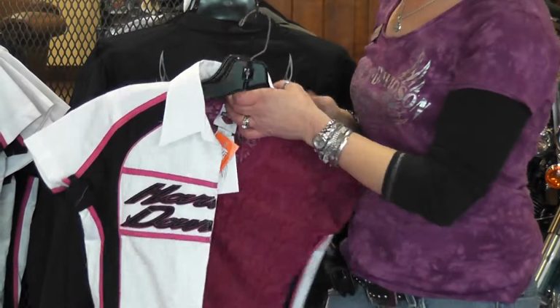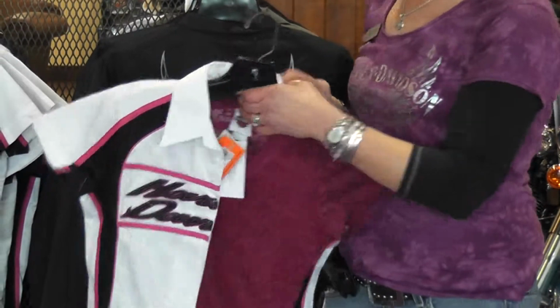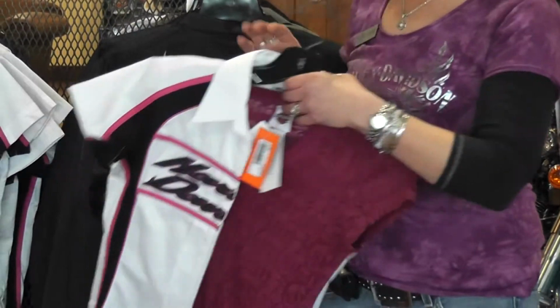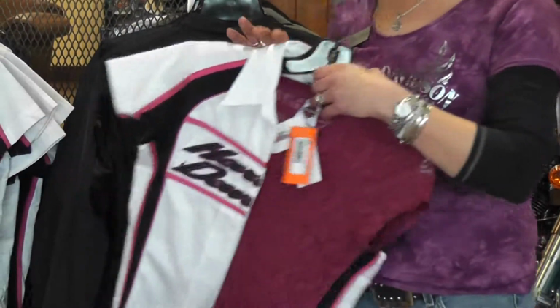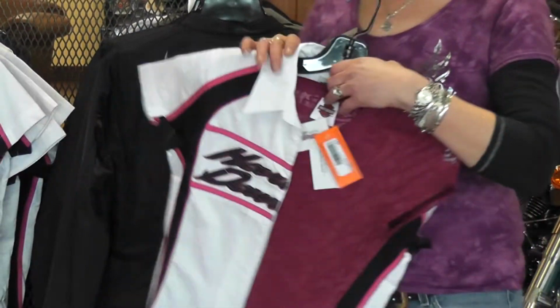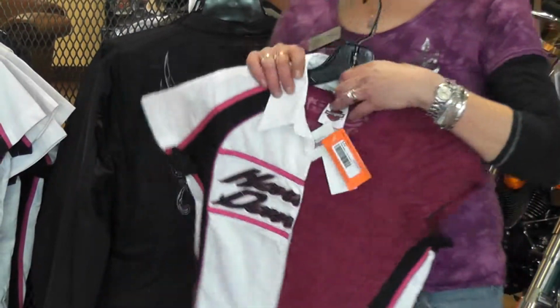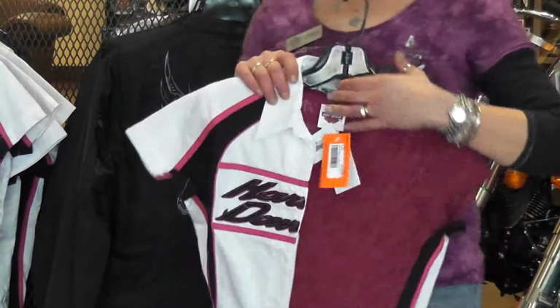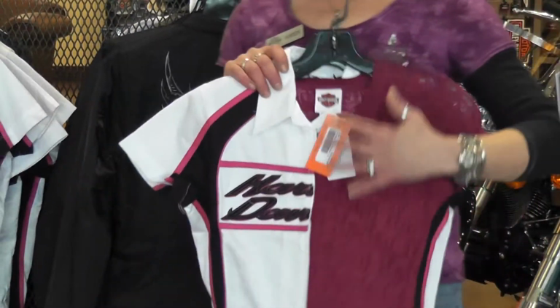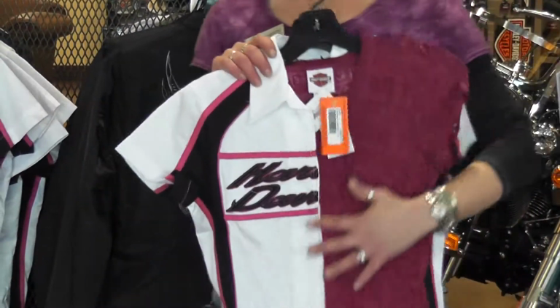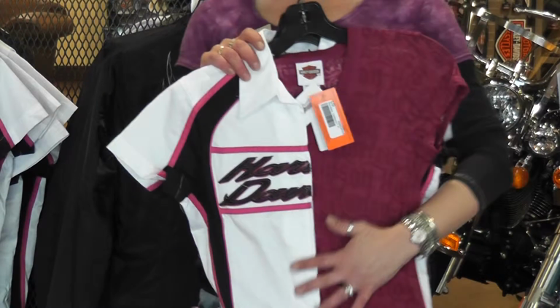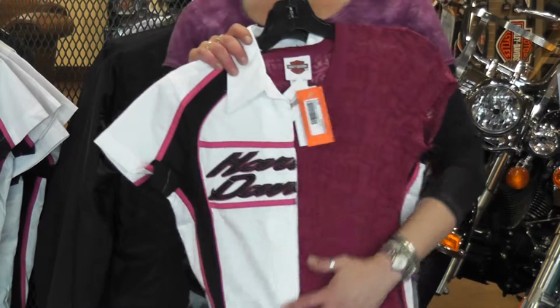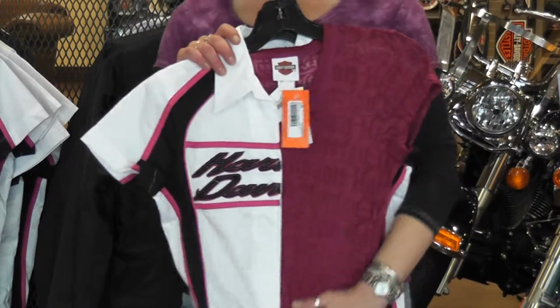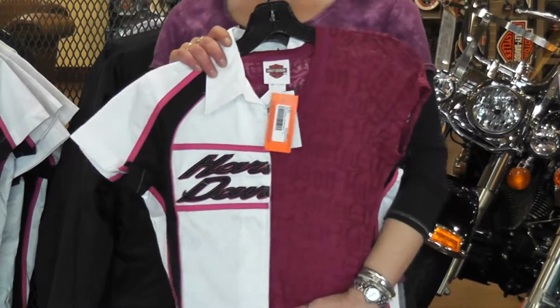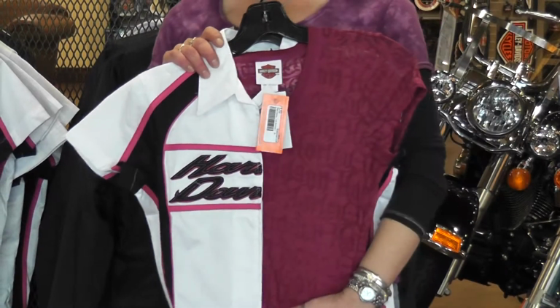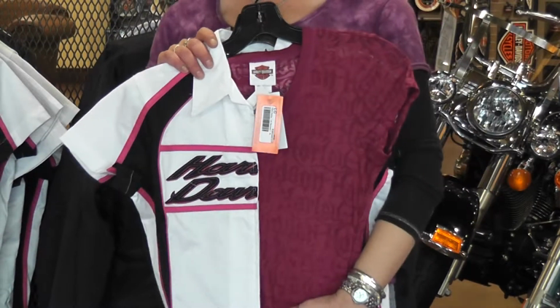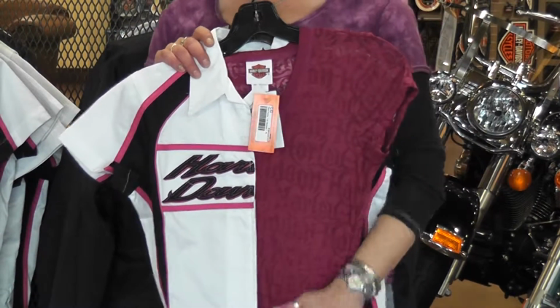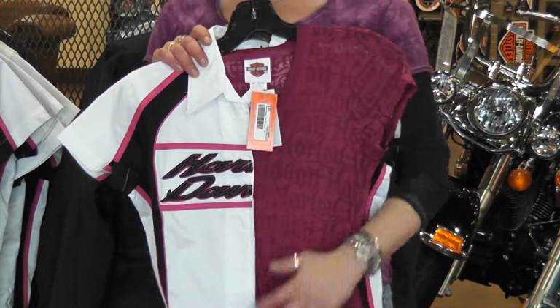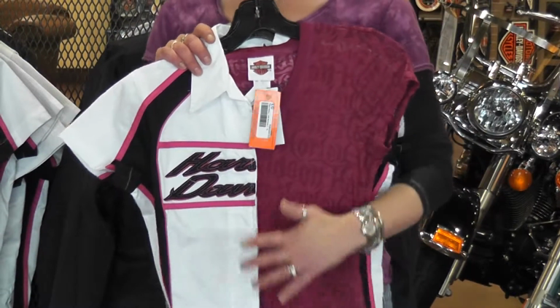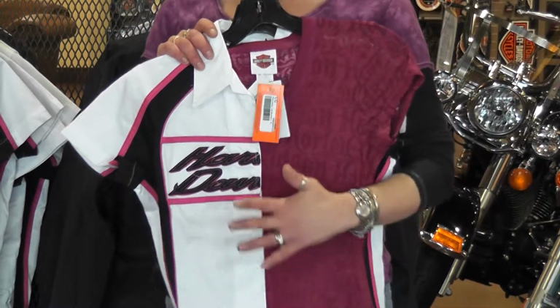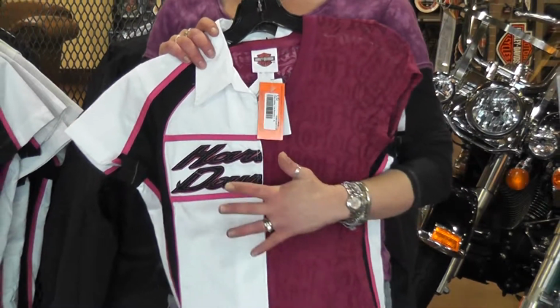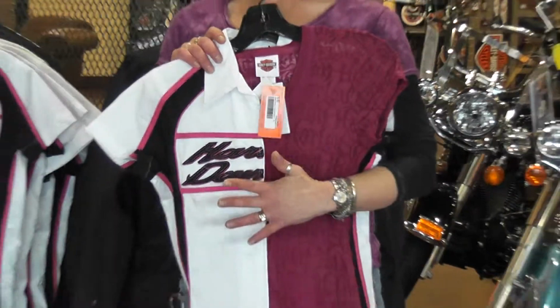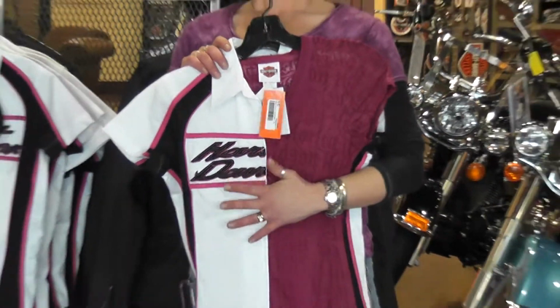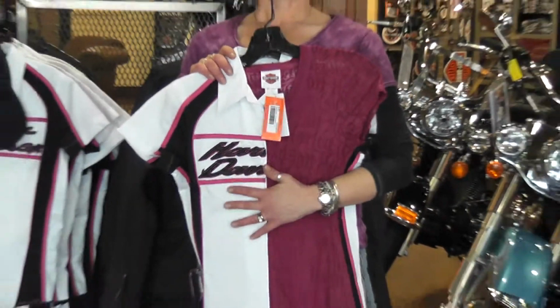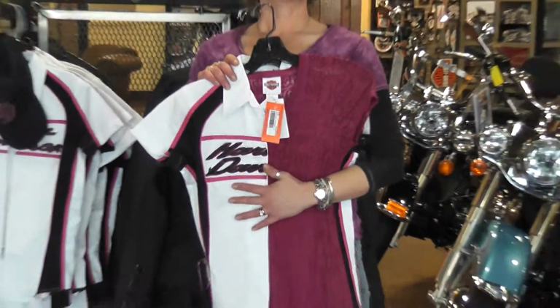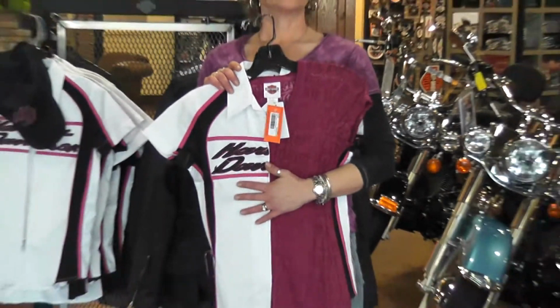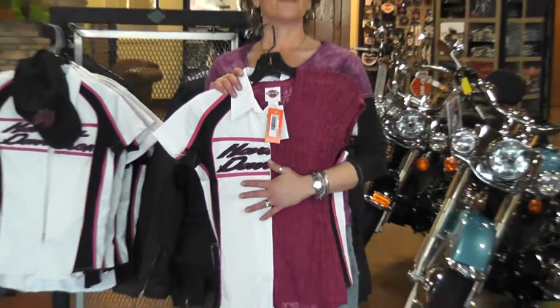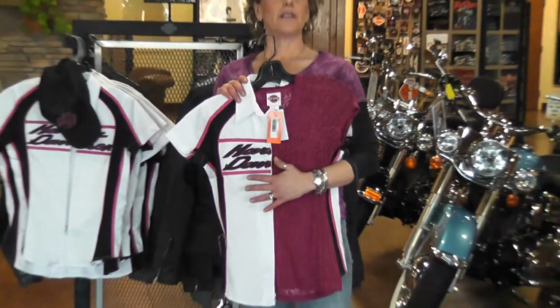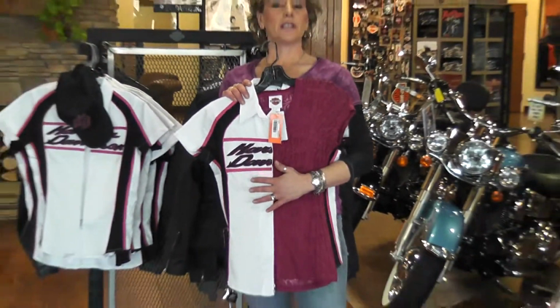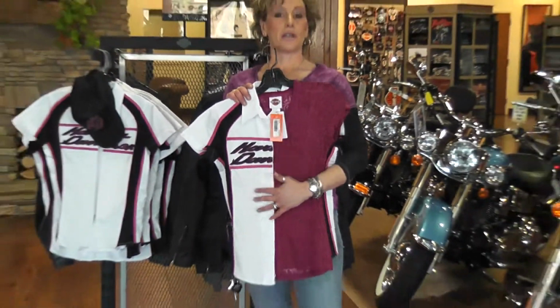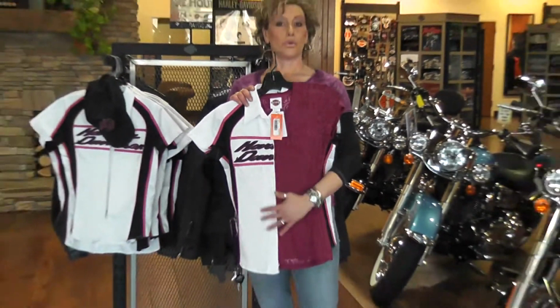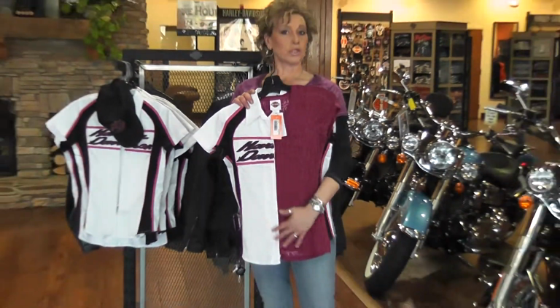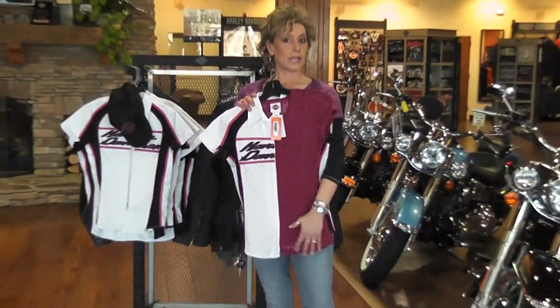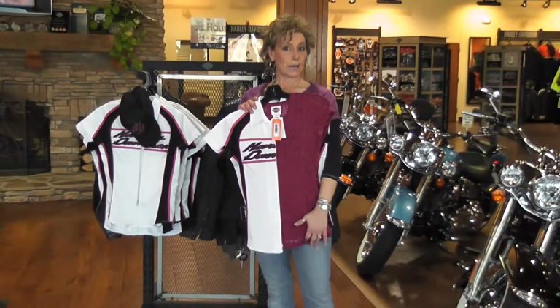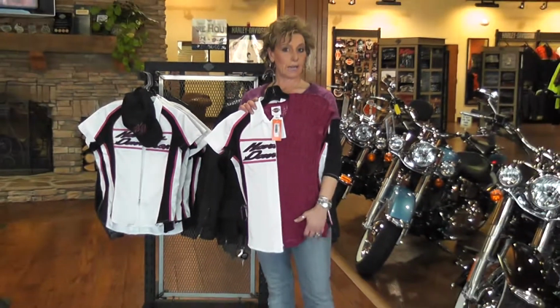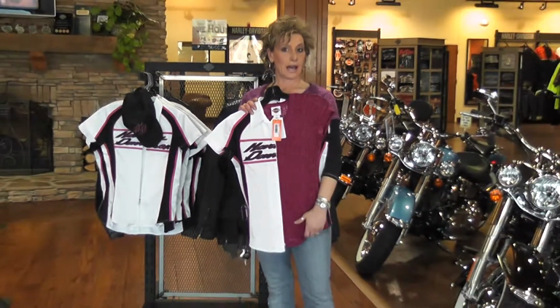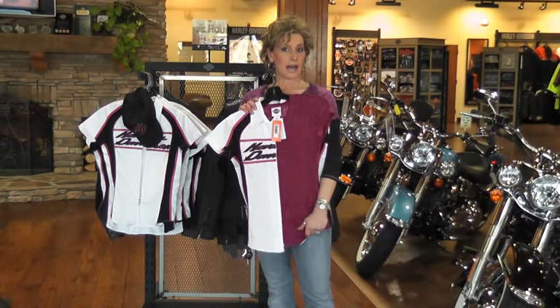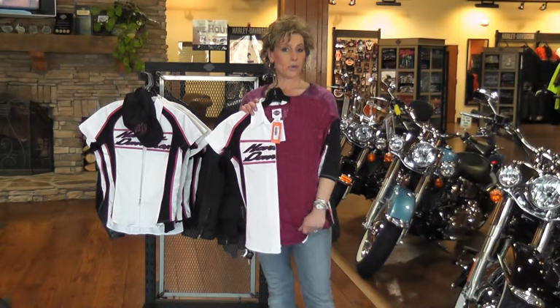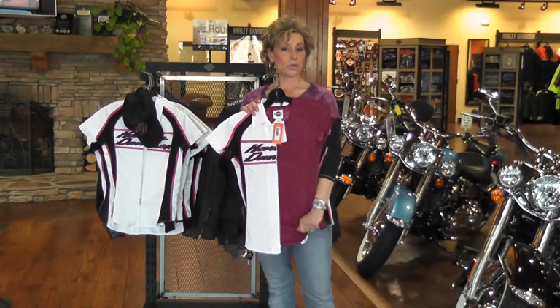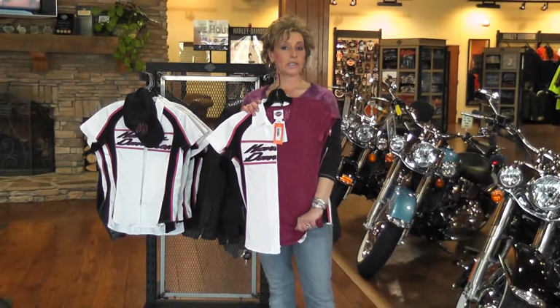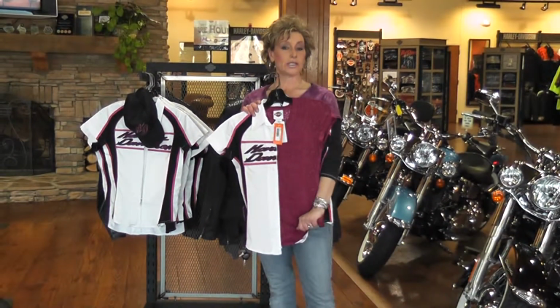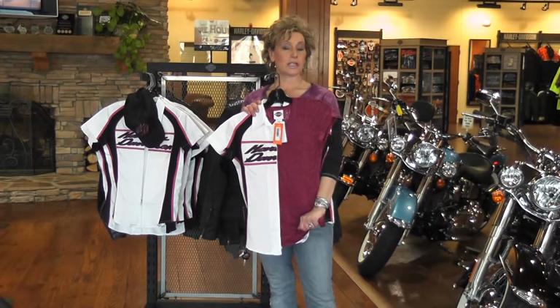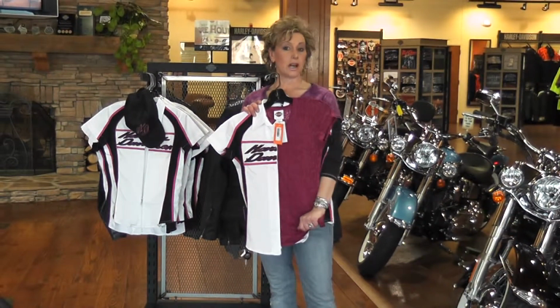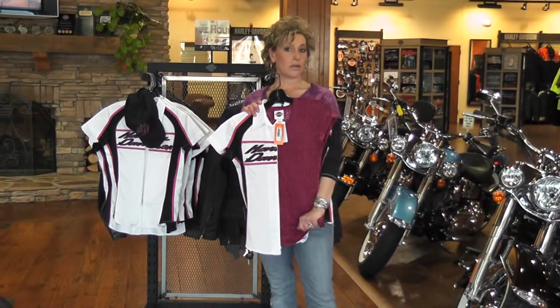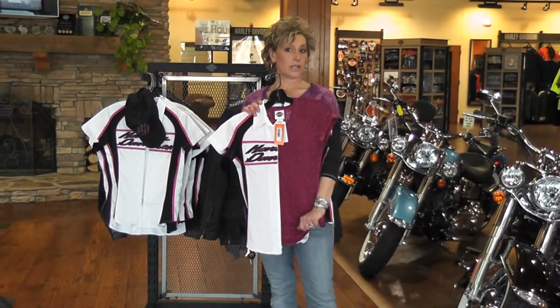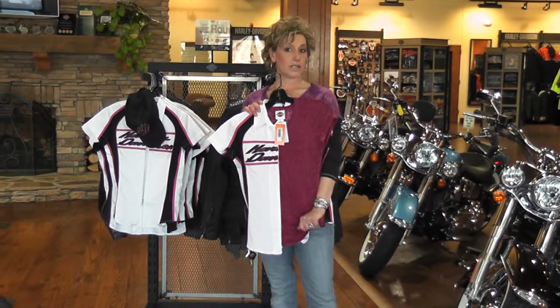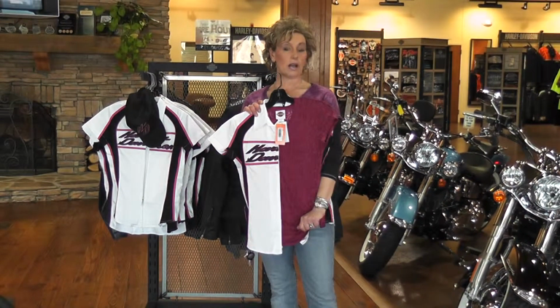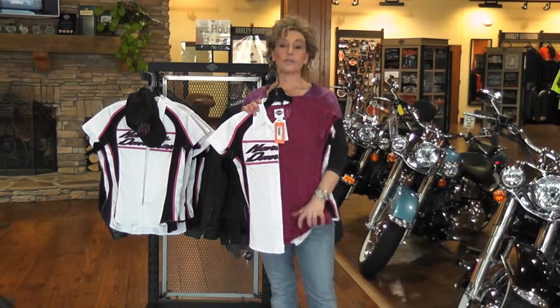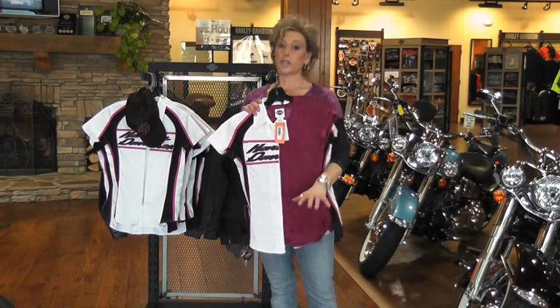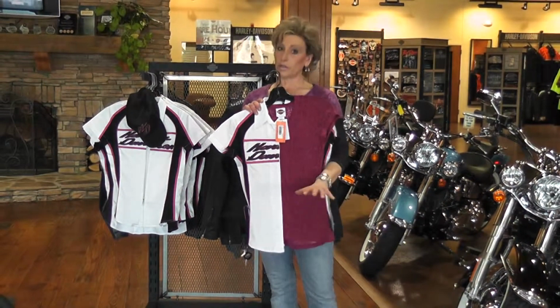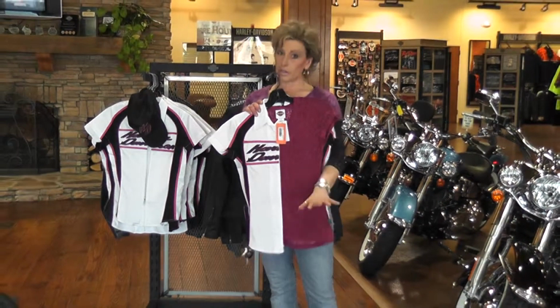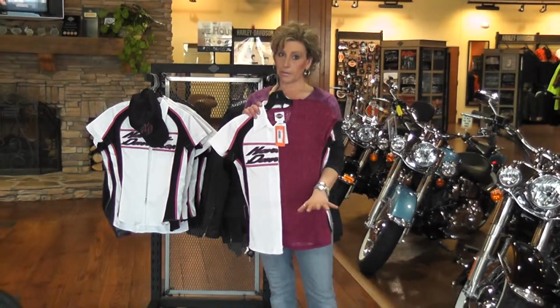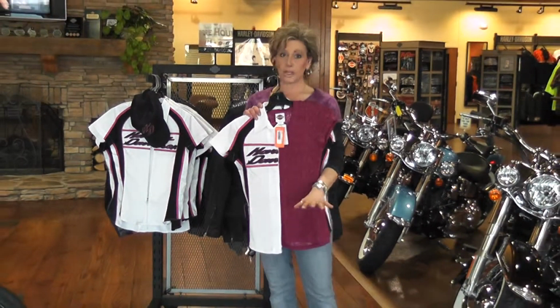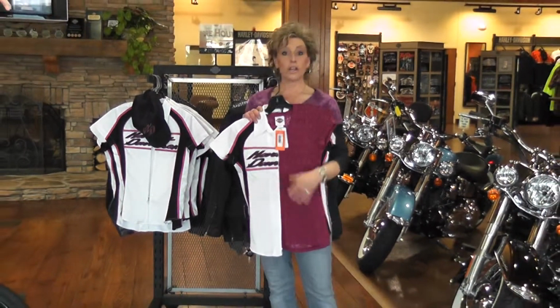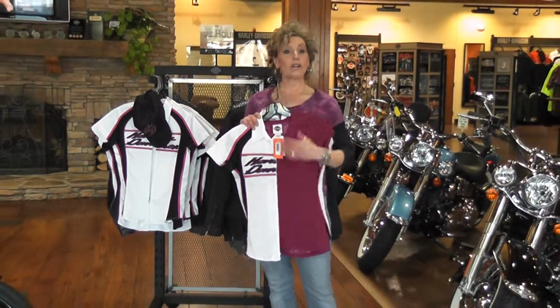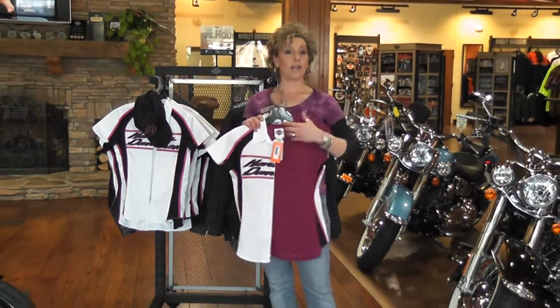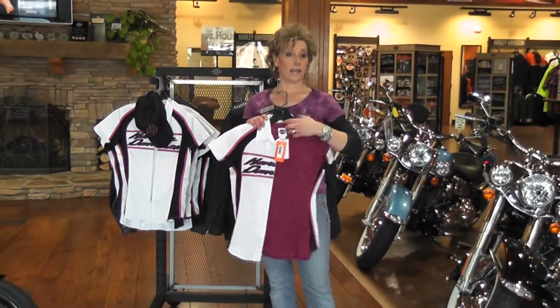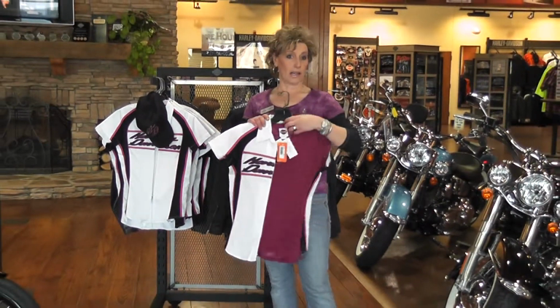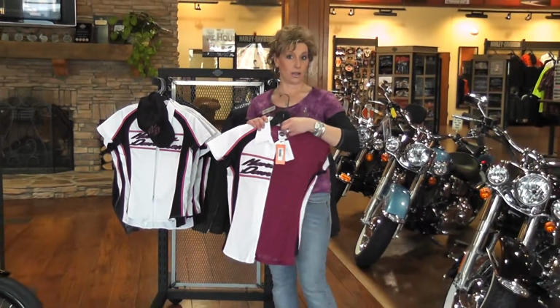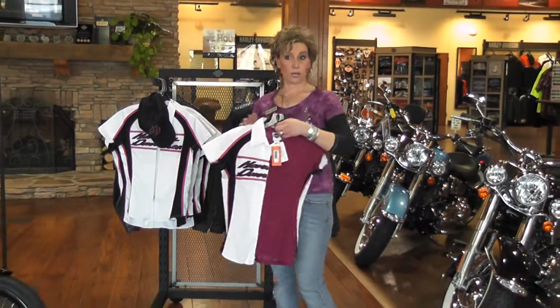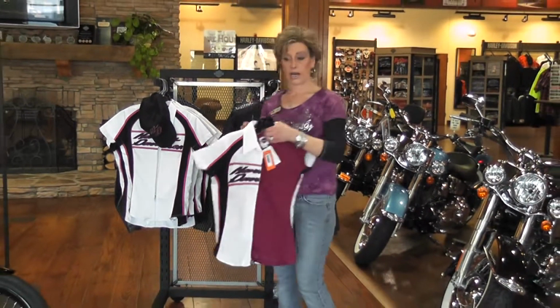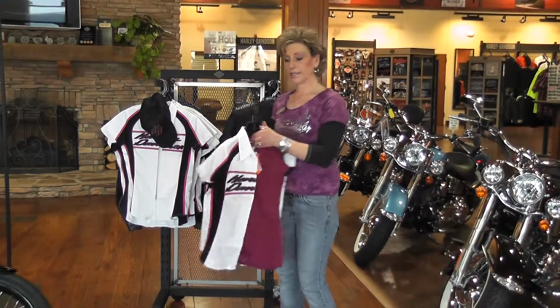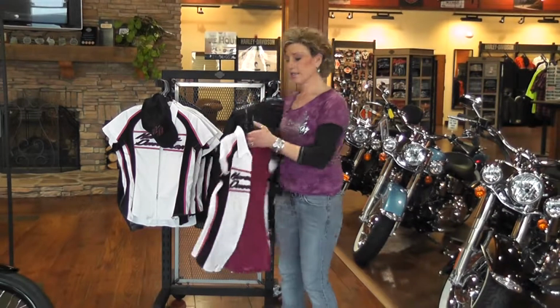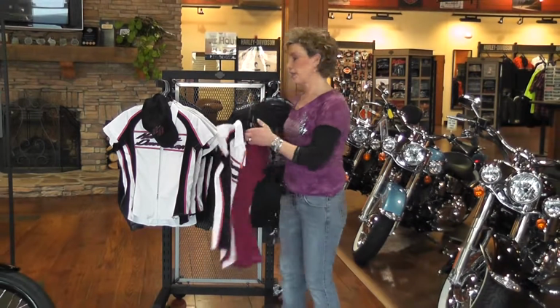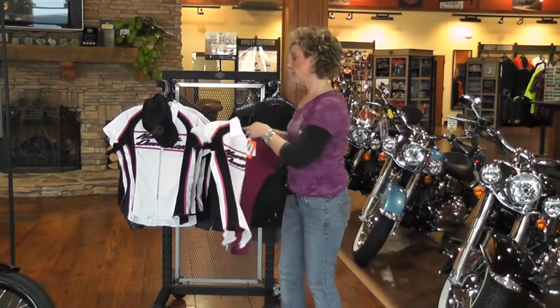This is our new spring line. This stuff is a one-time buy — once it's gone, it's gone. So come in and get it right here.